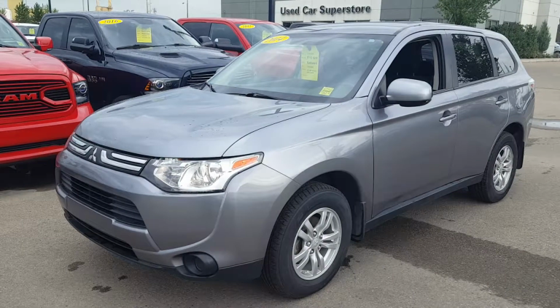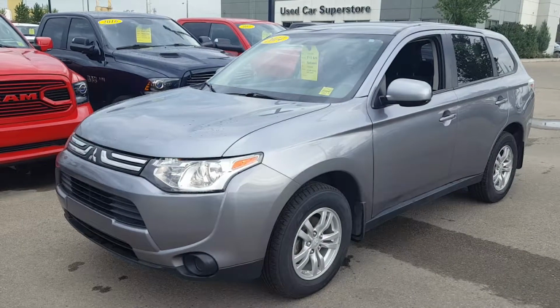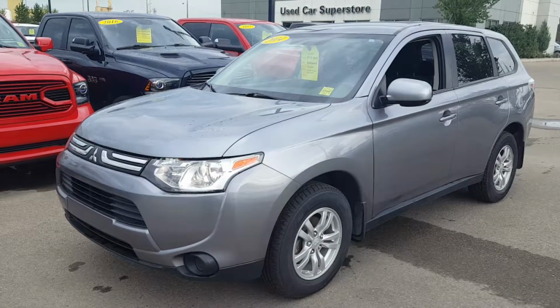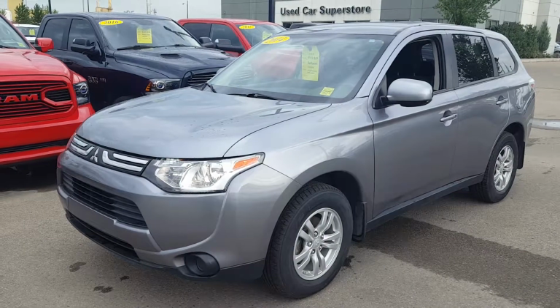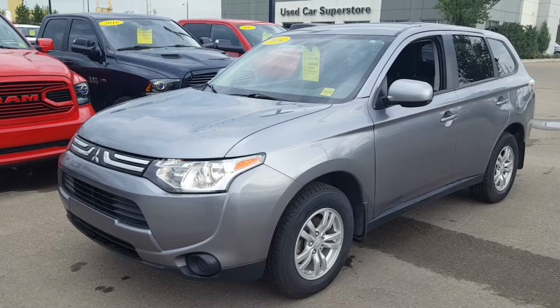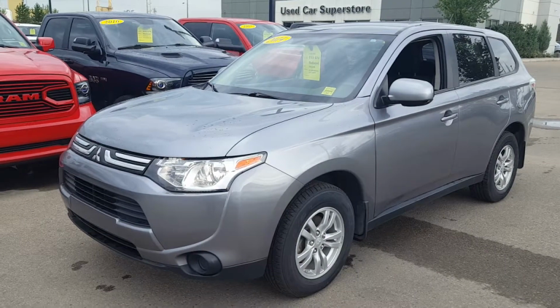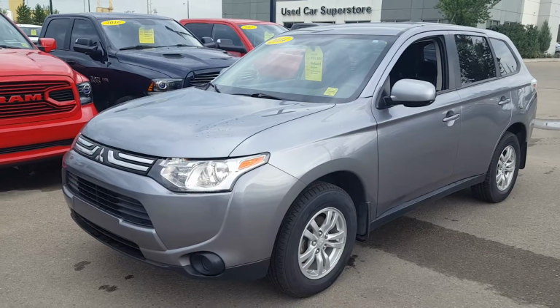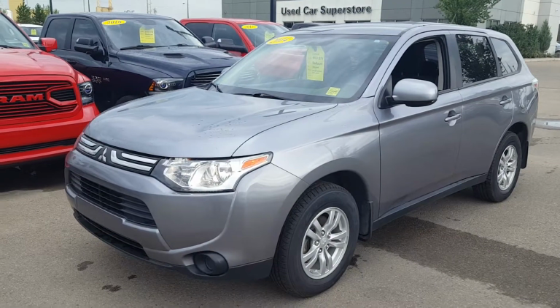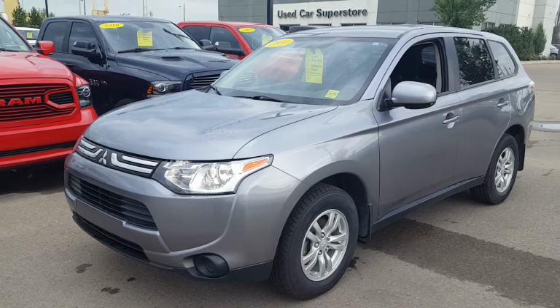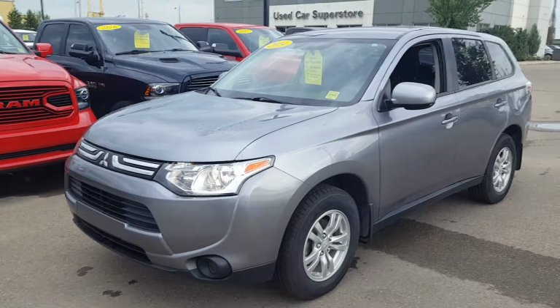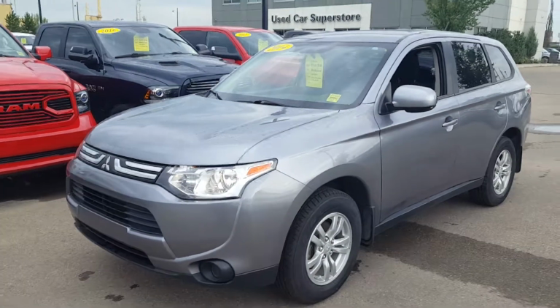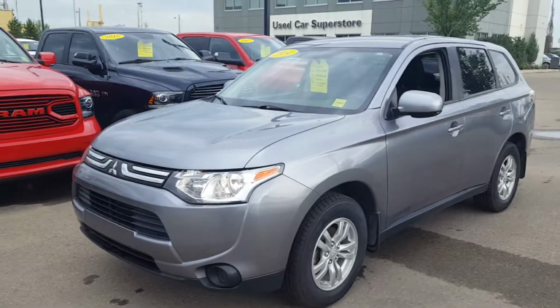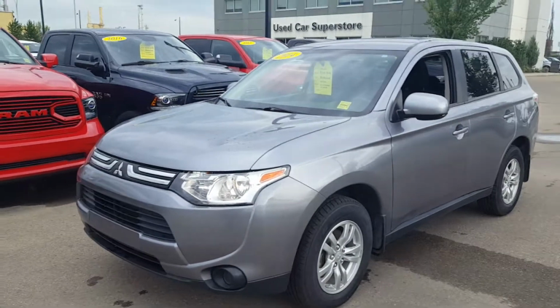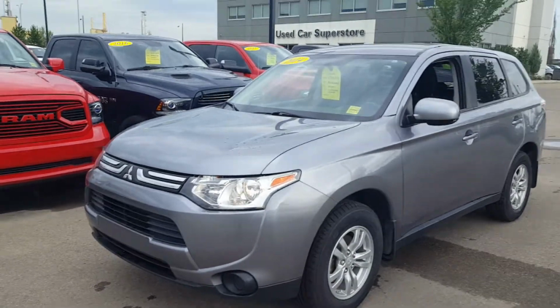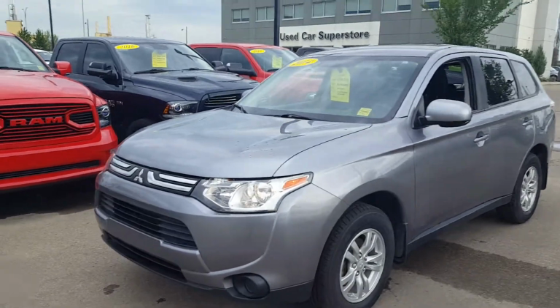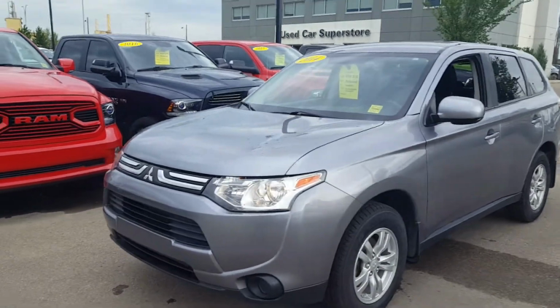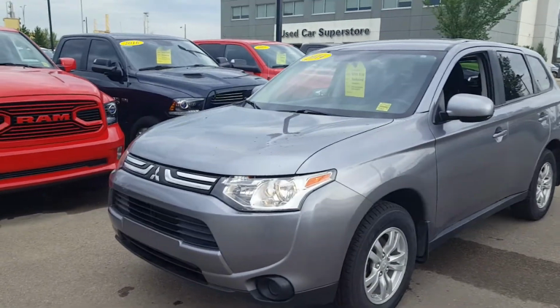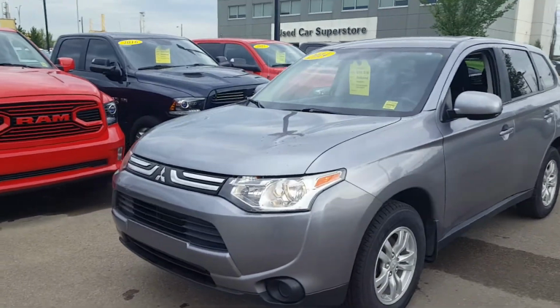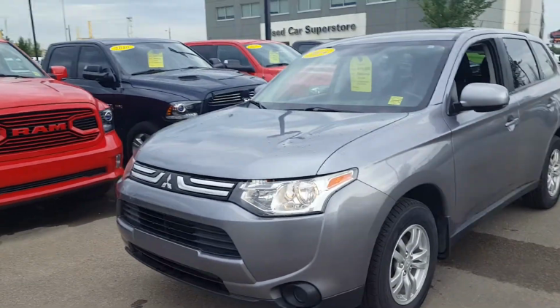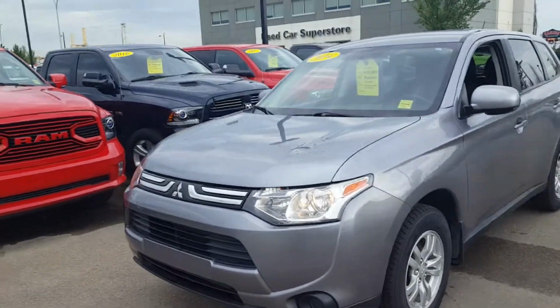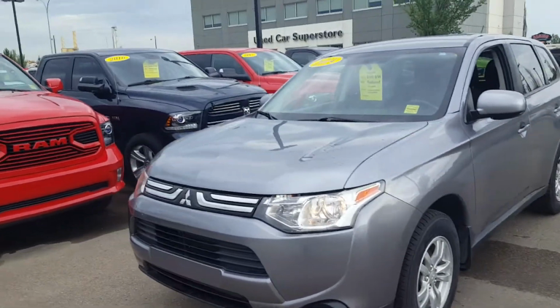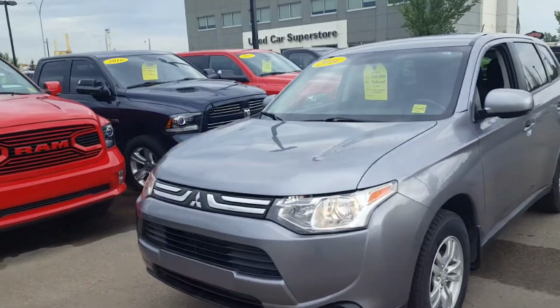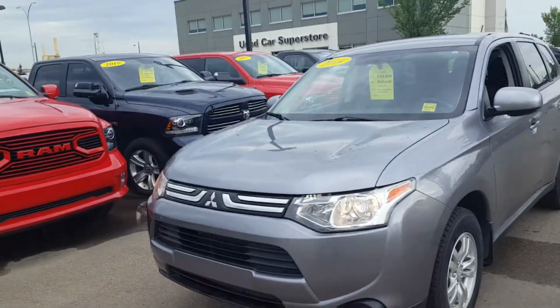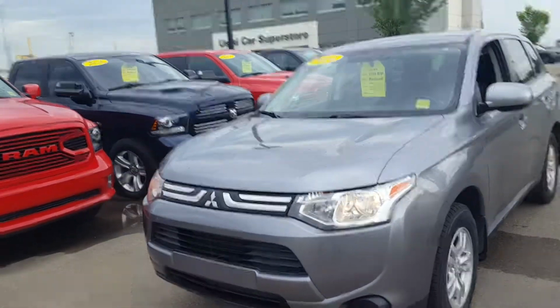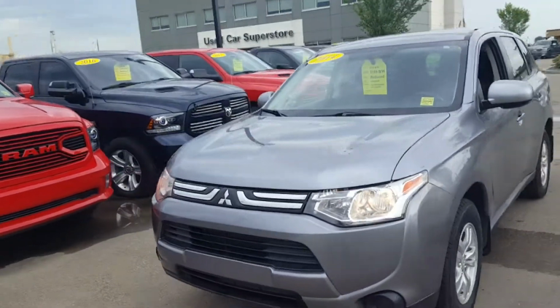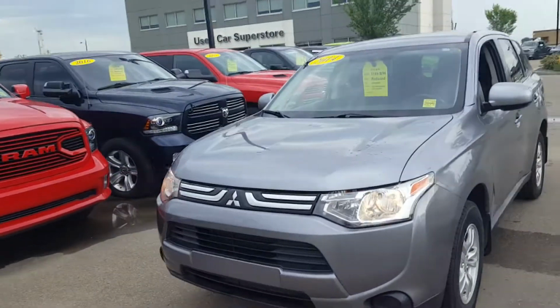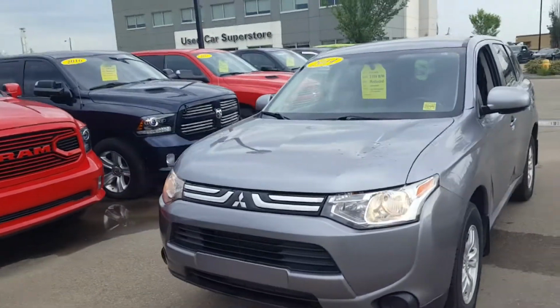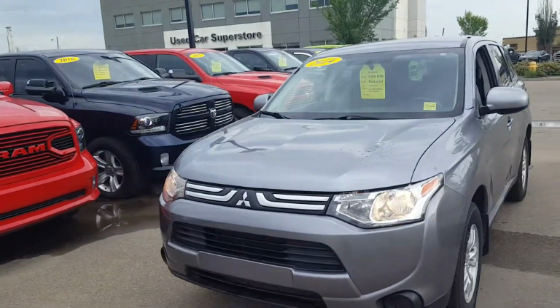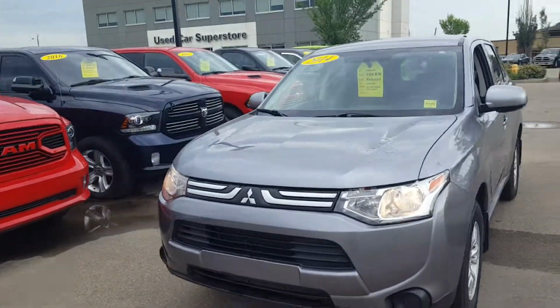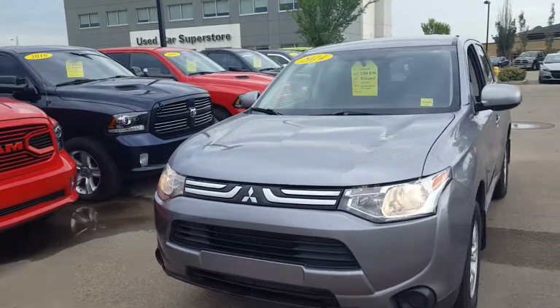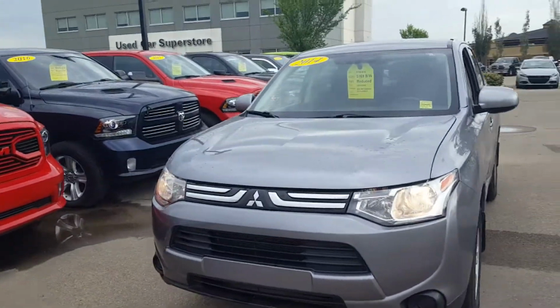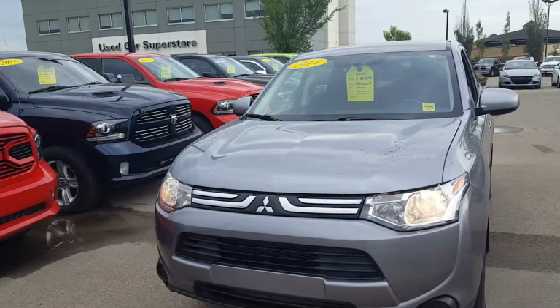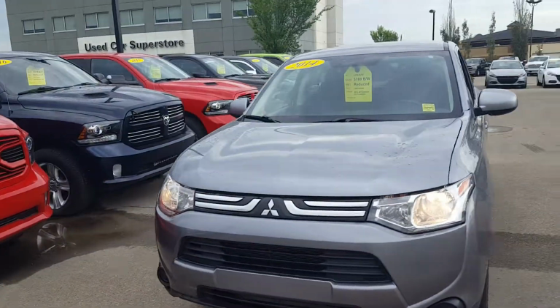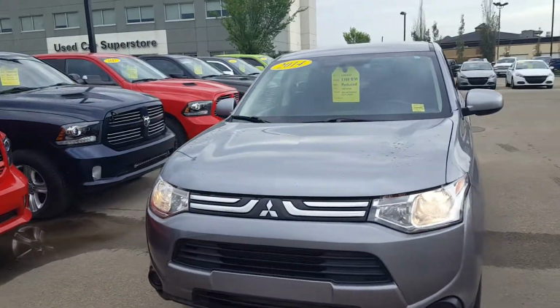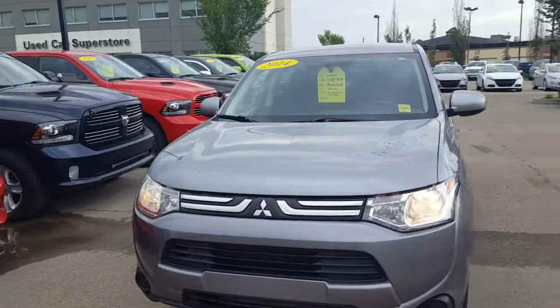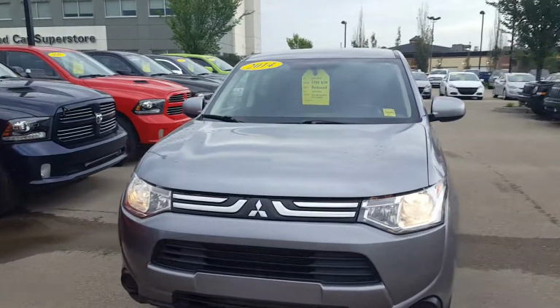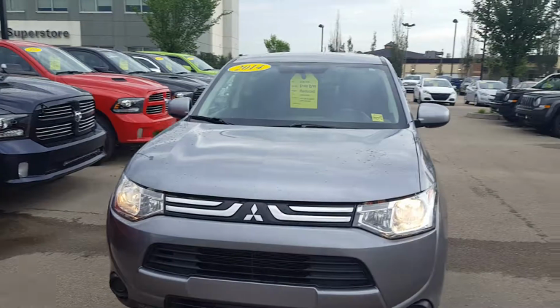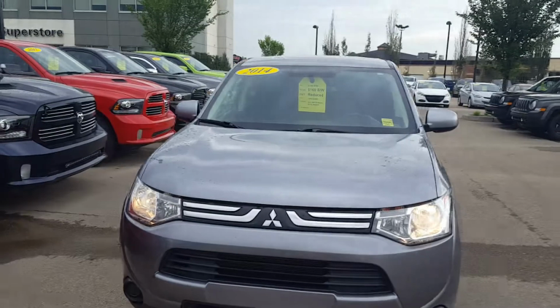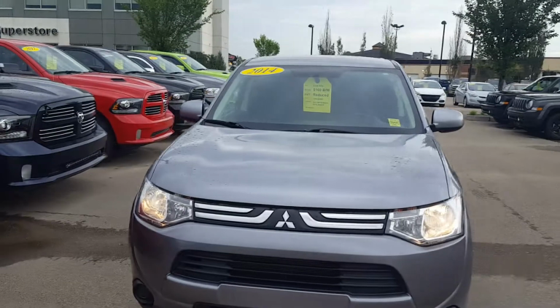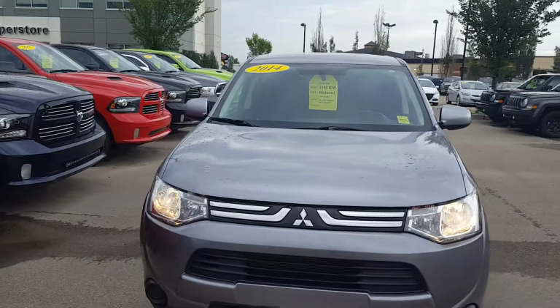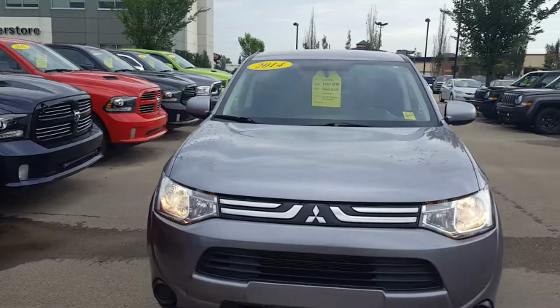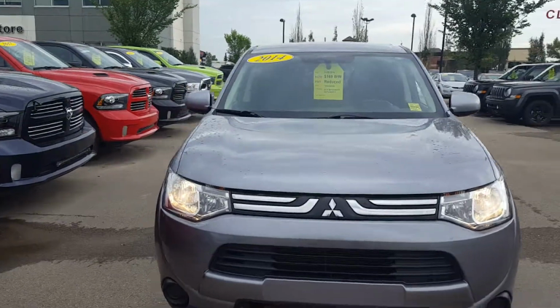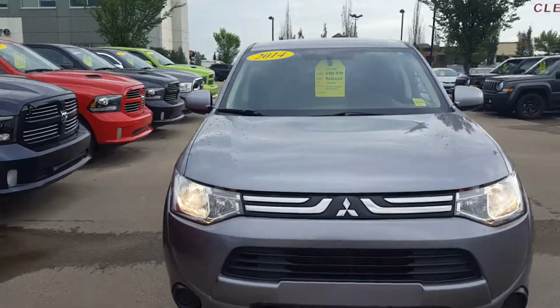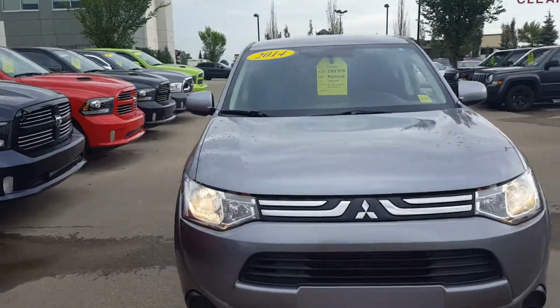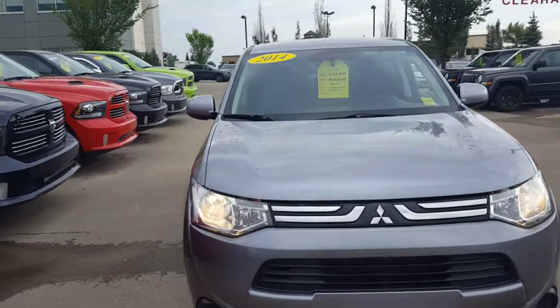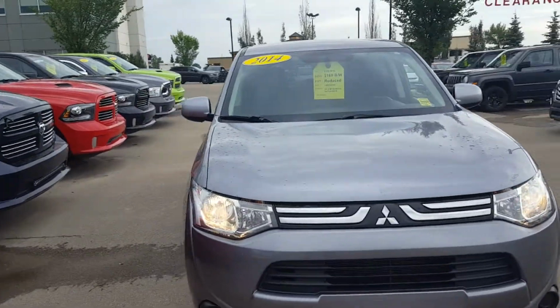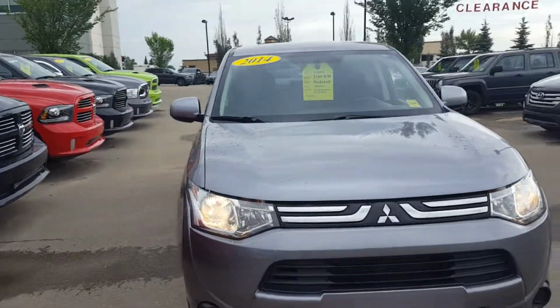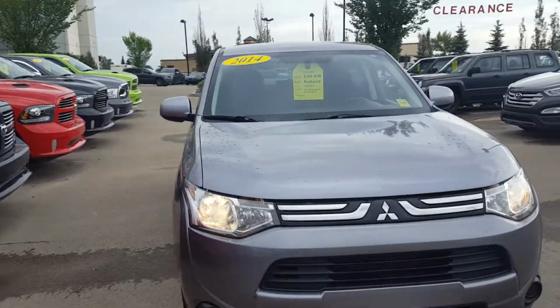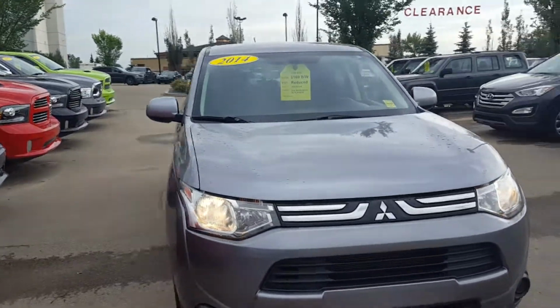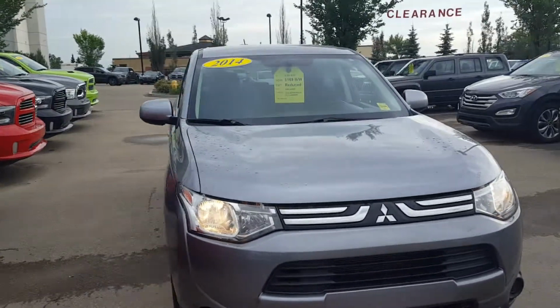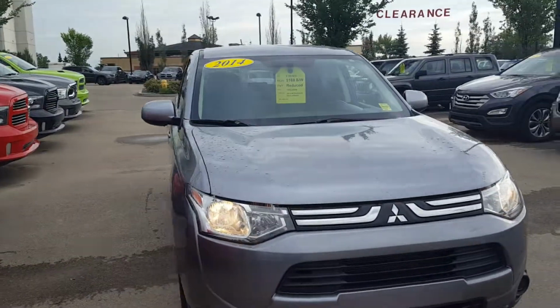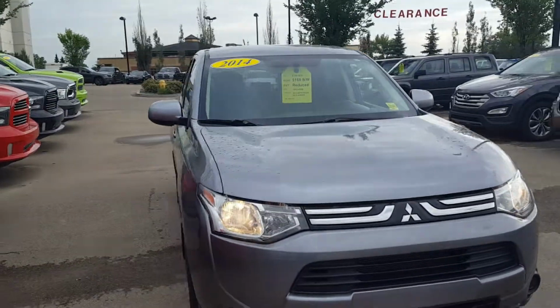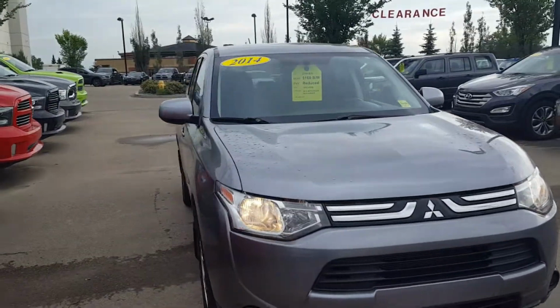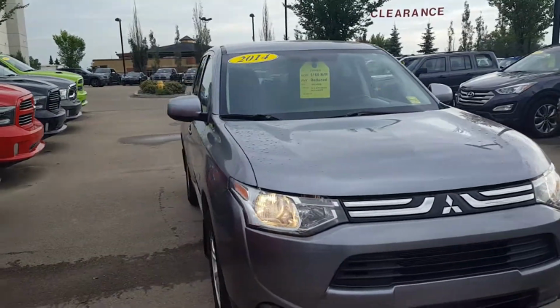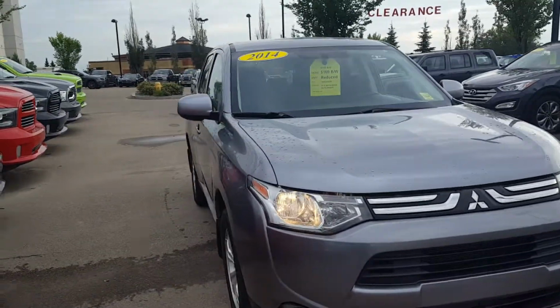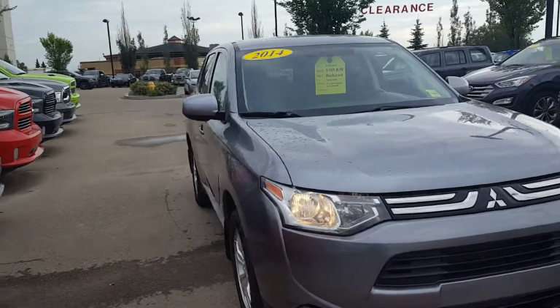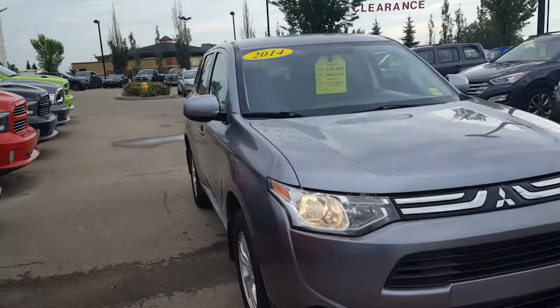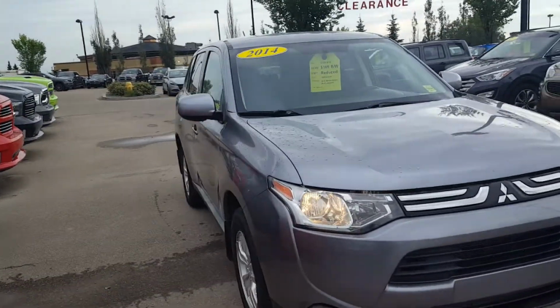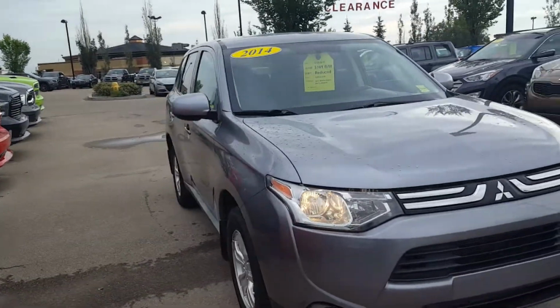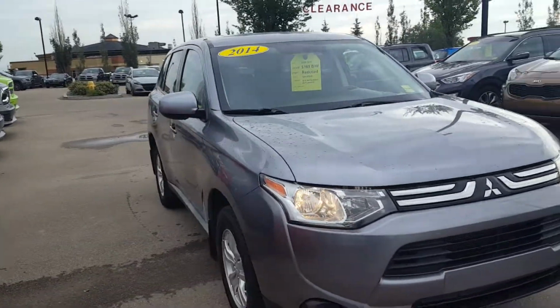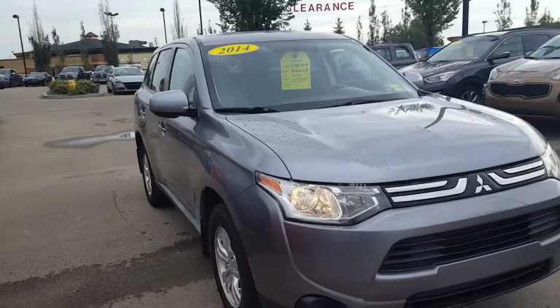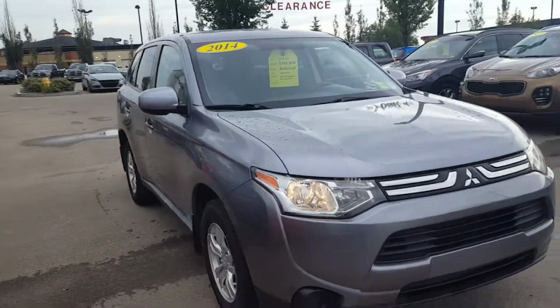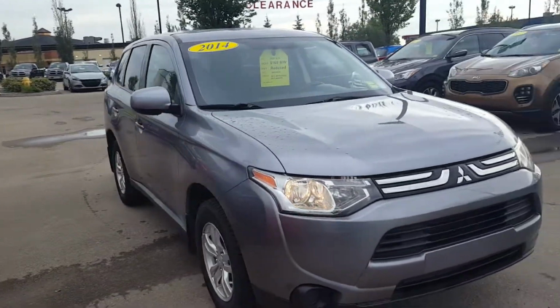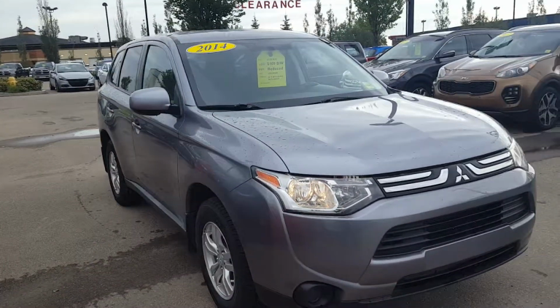Hey Carmen, this is Alberto here with Crosstown. This is a beautiful 2014 Mitsubishi Outlander all-wheel drive that you wanted to have a look at.